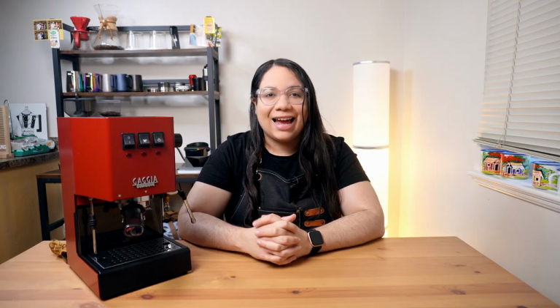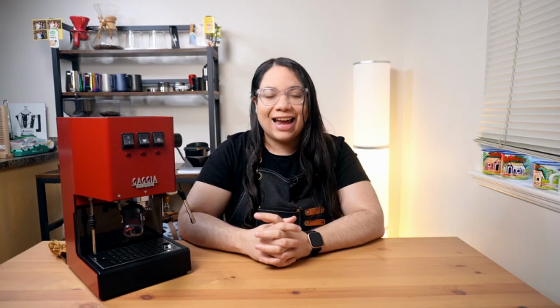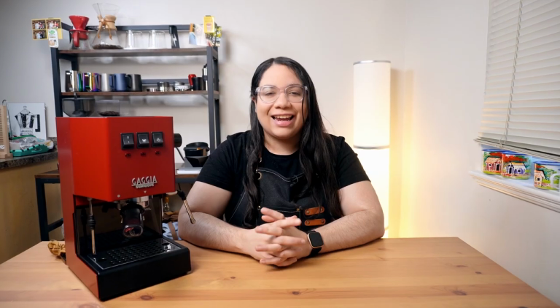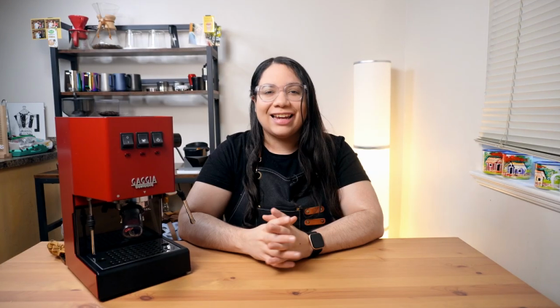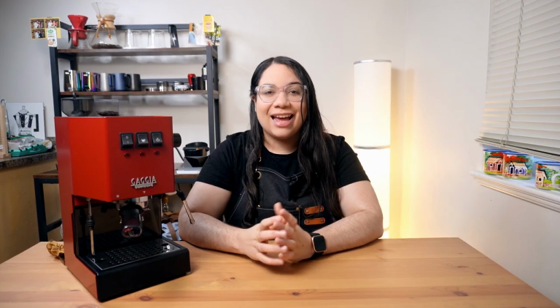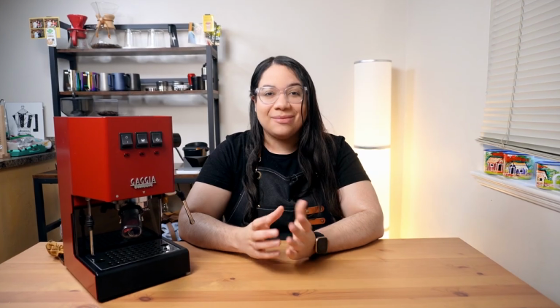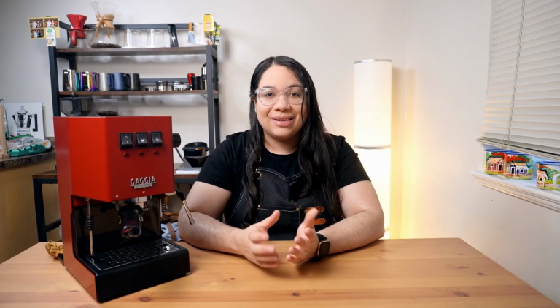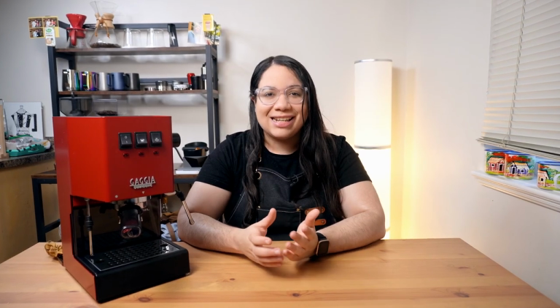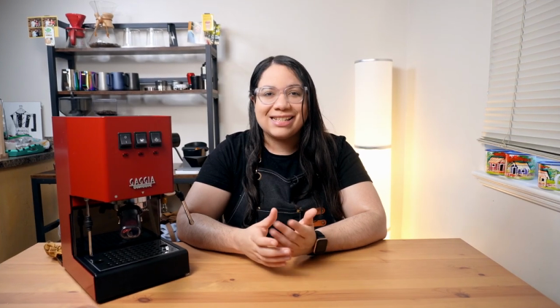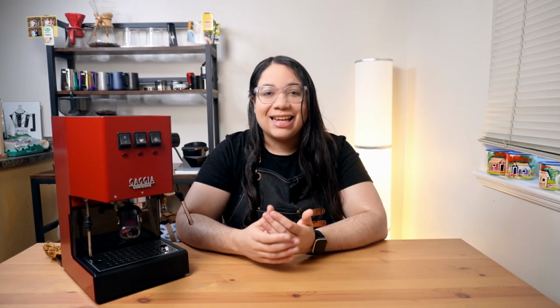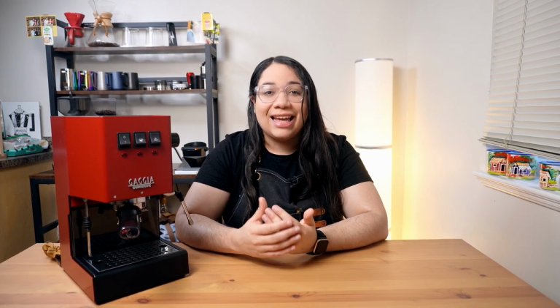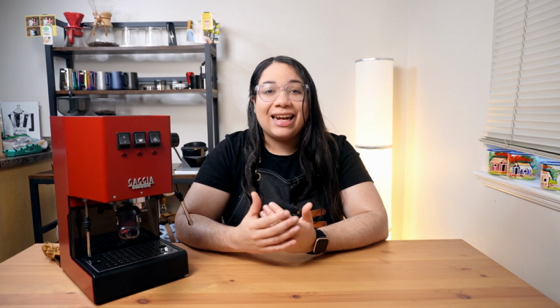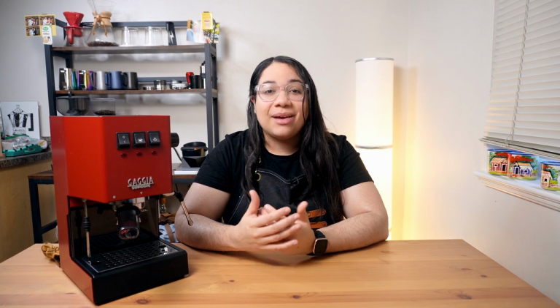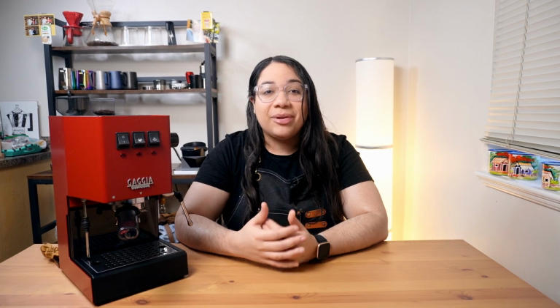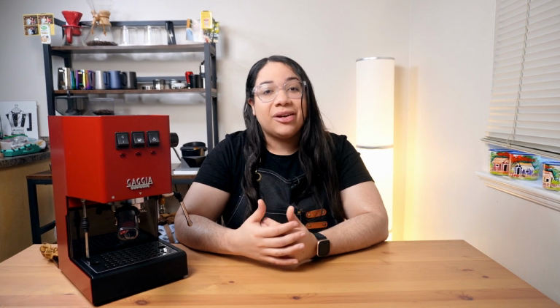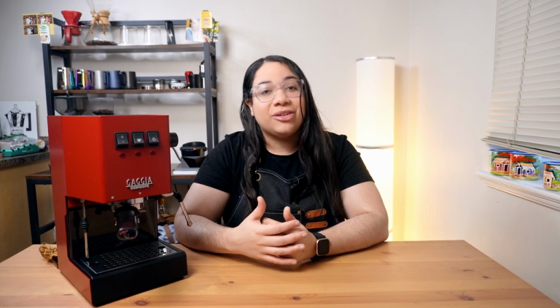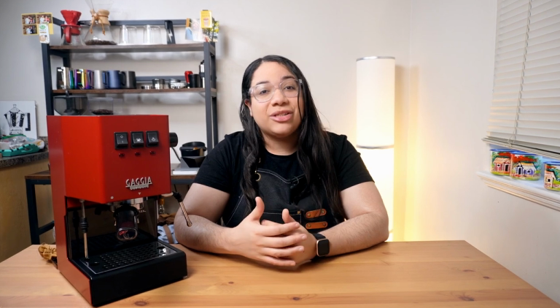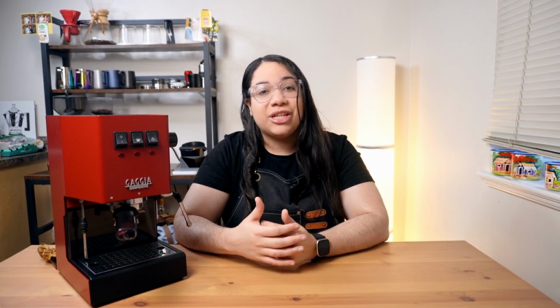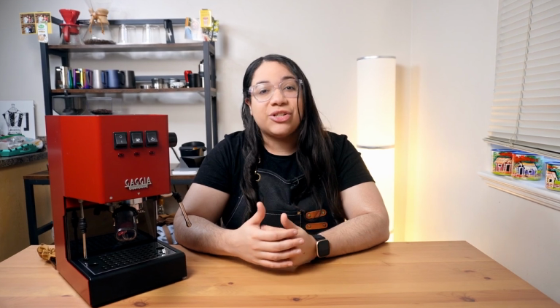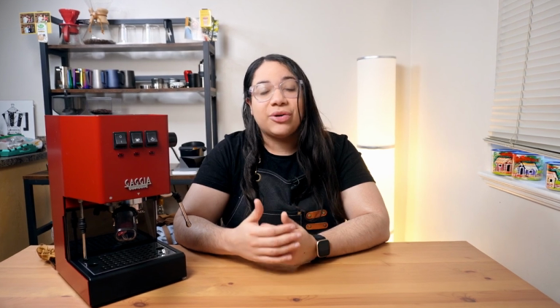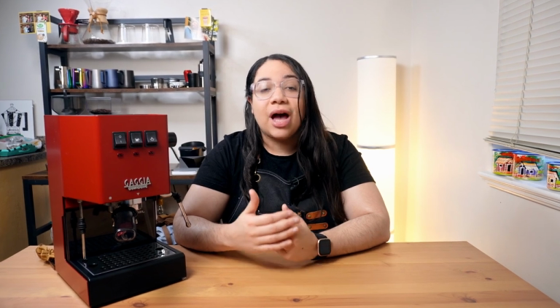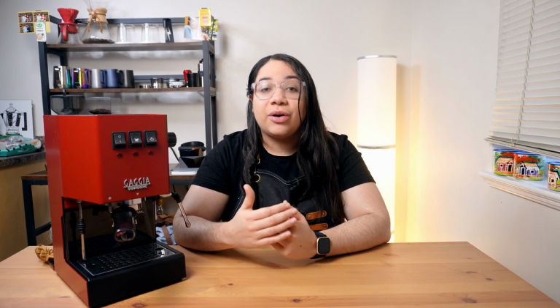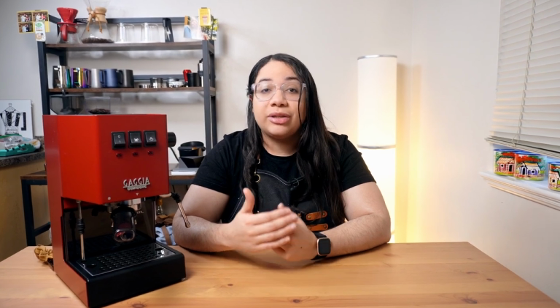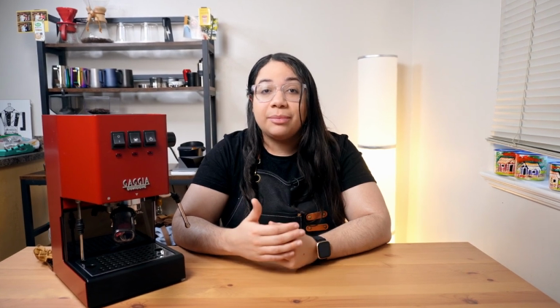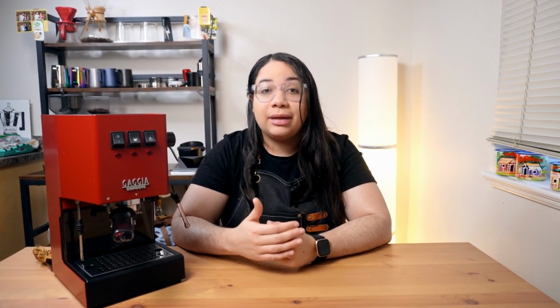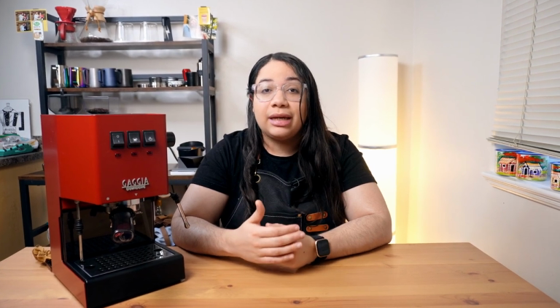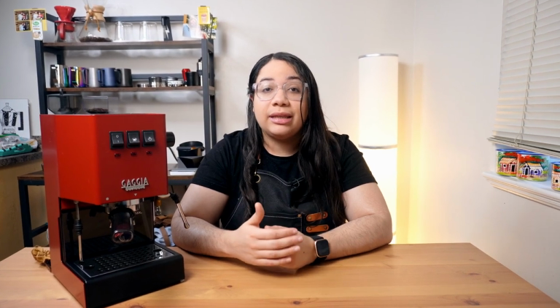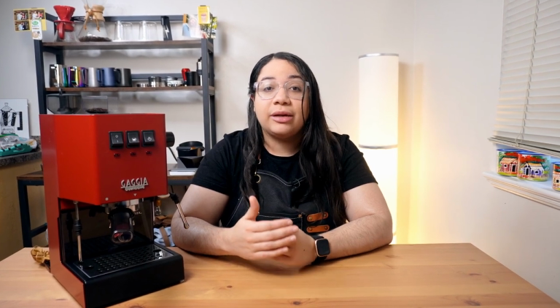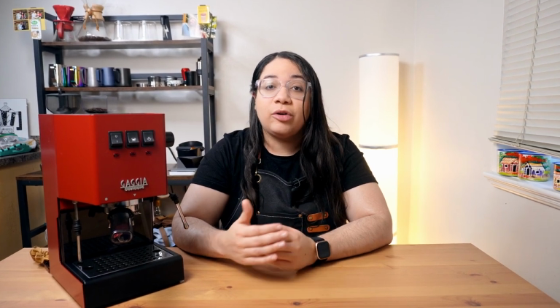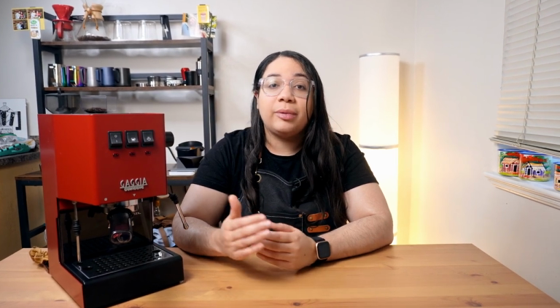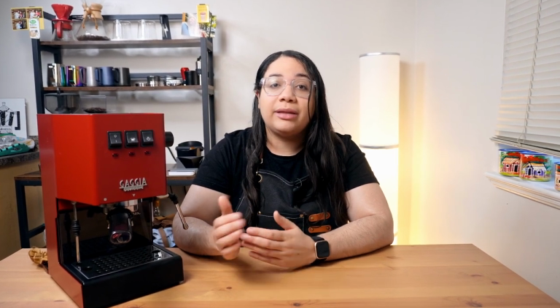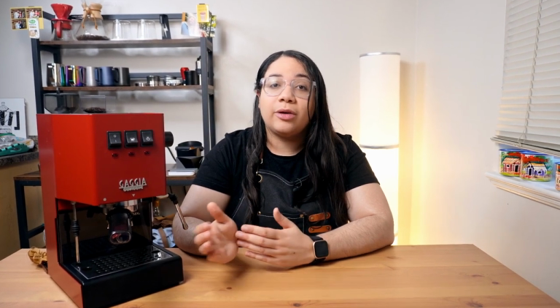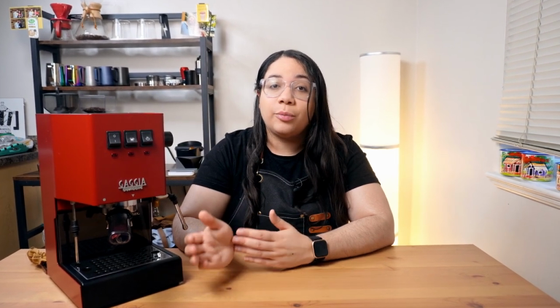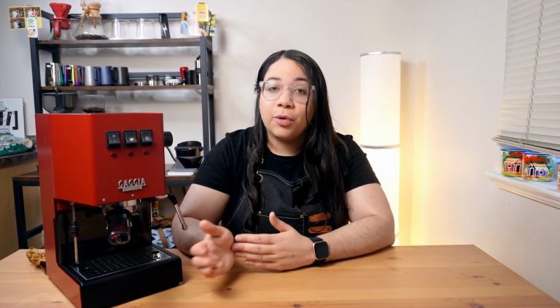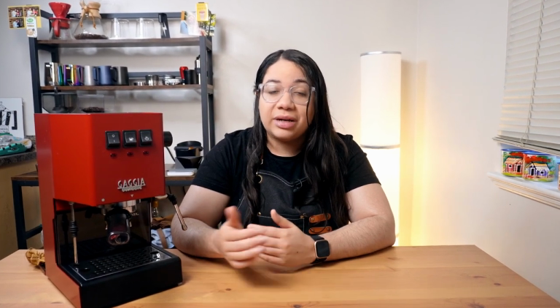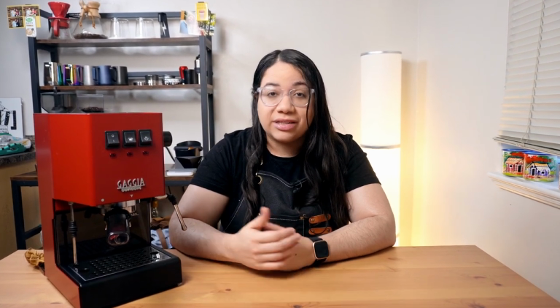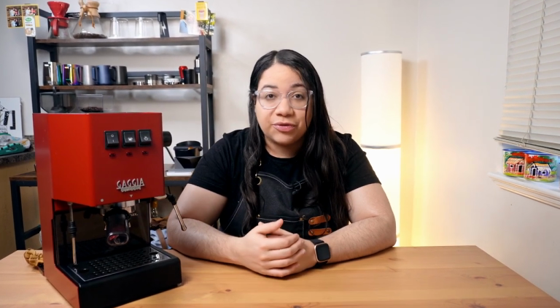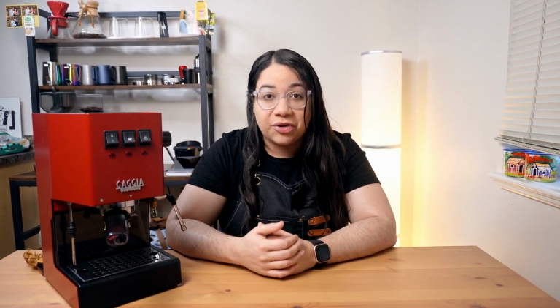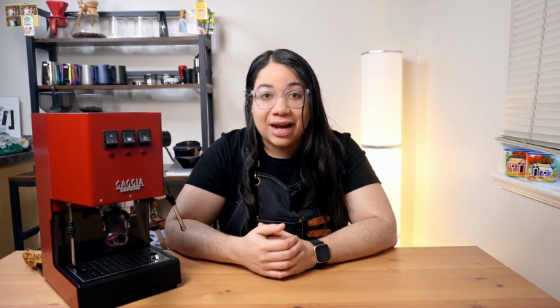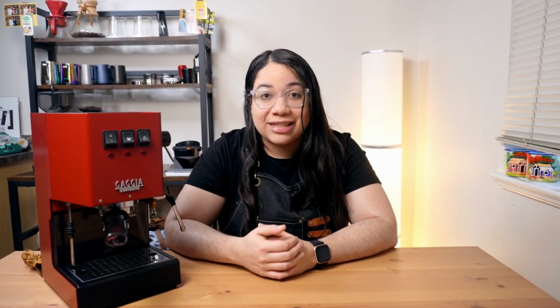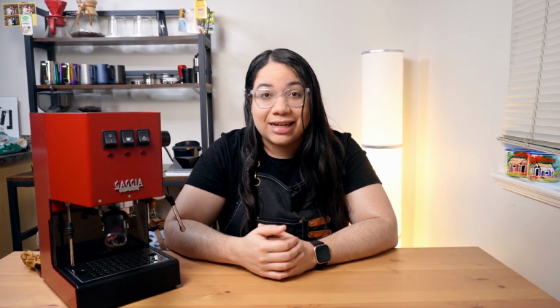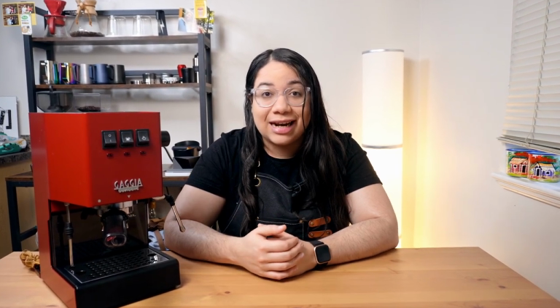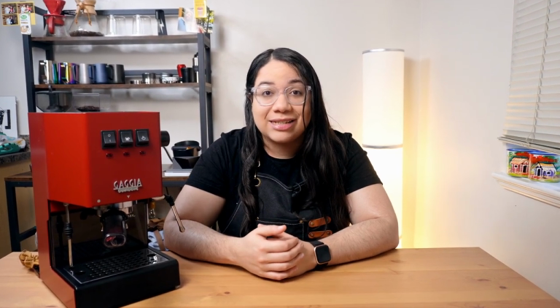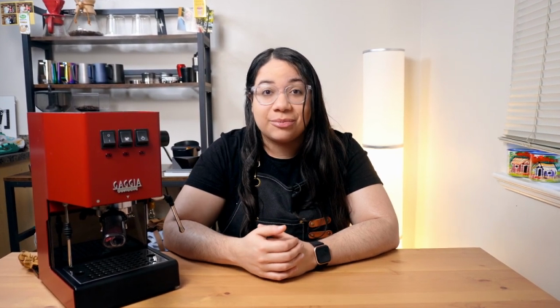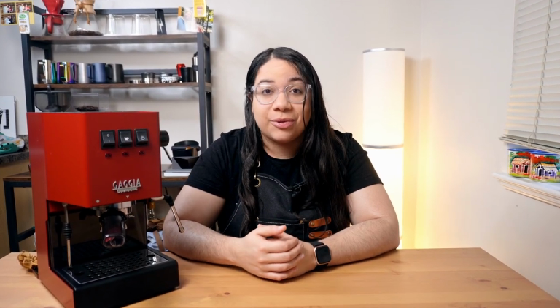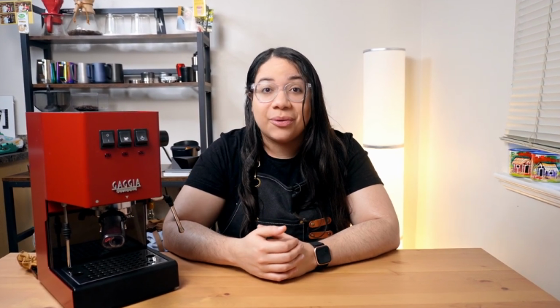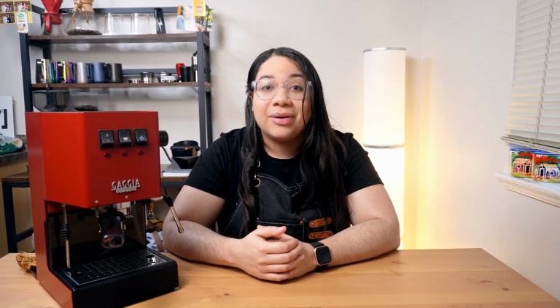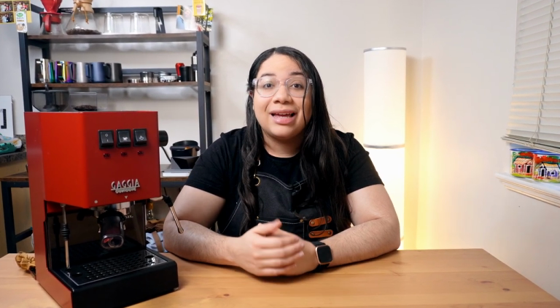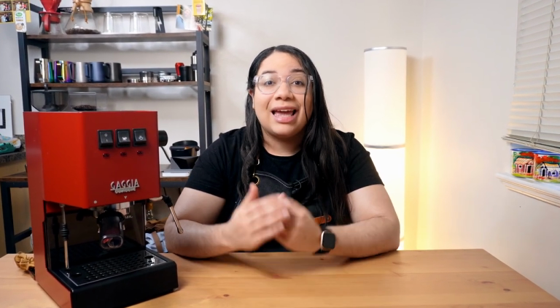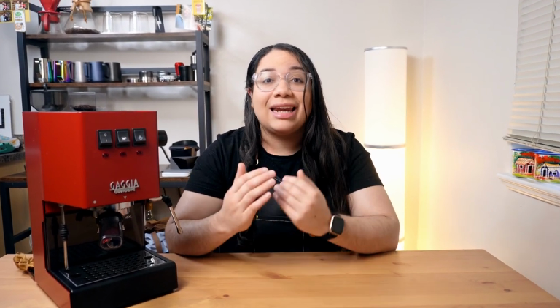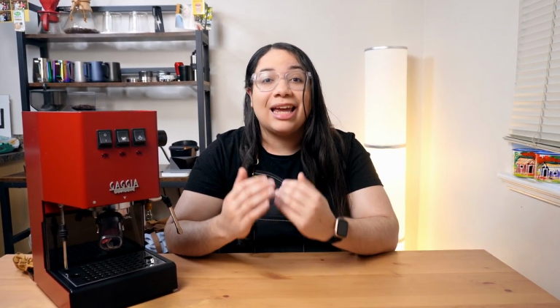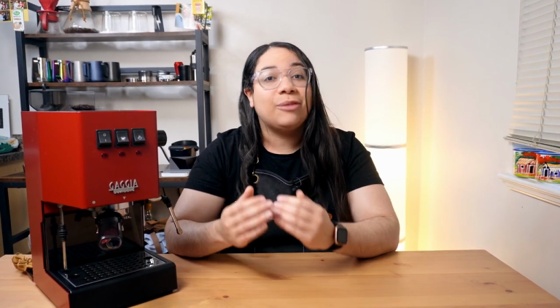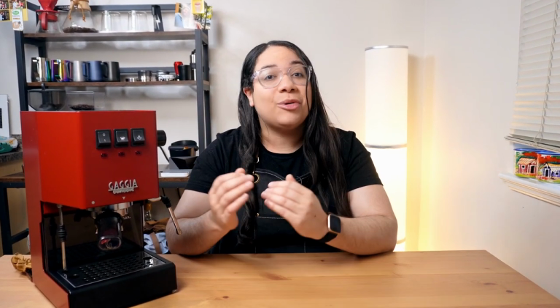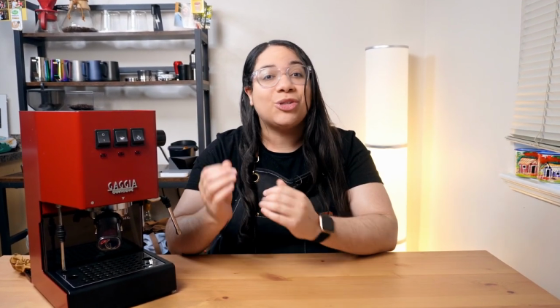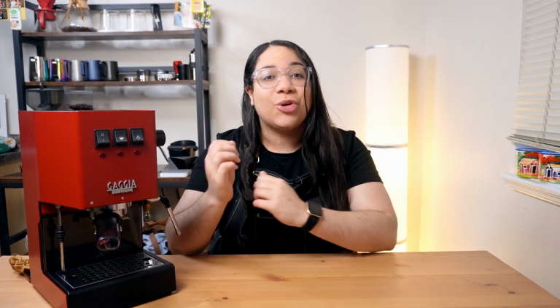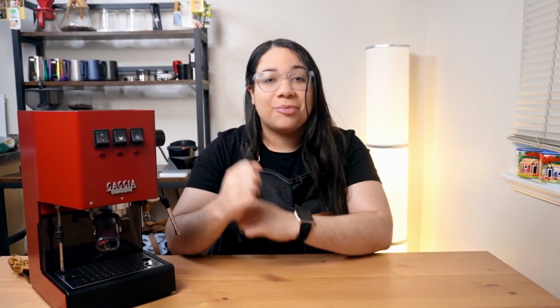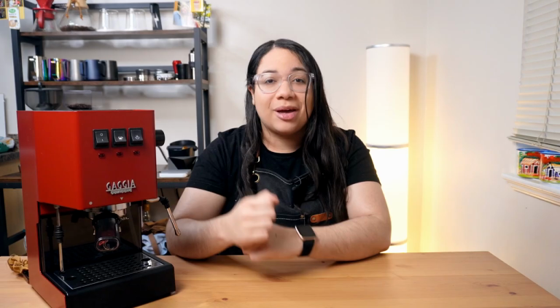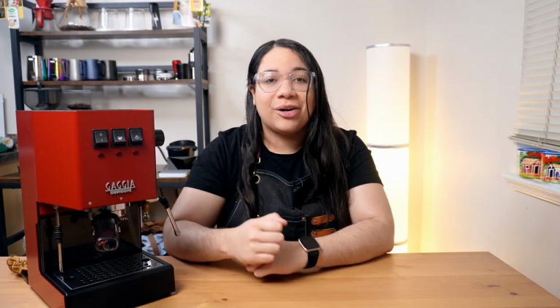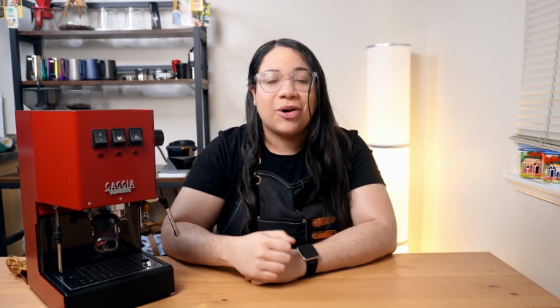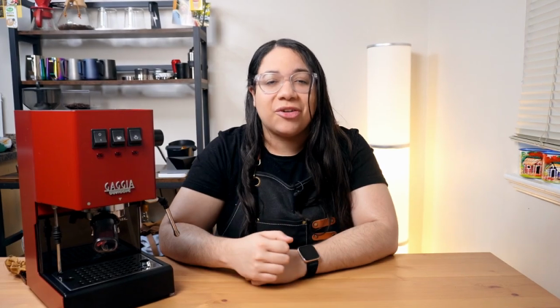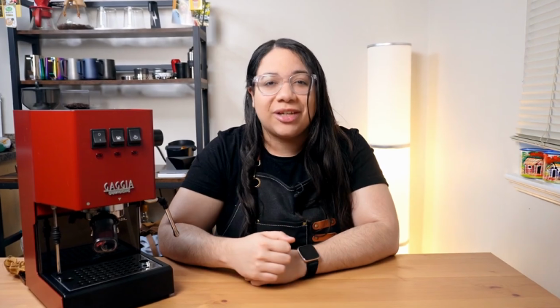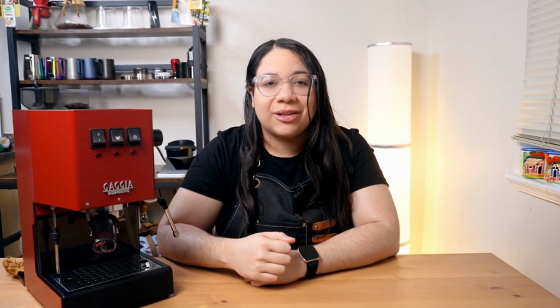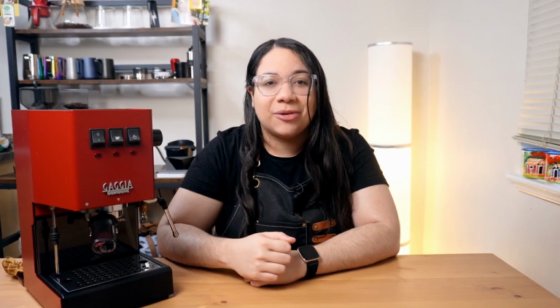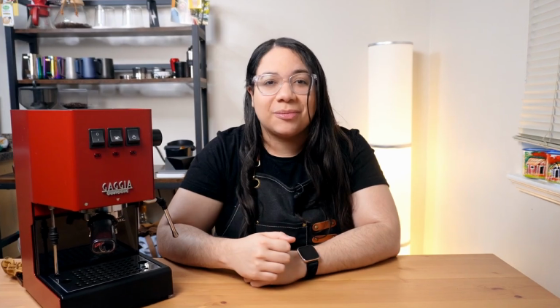Hi, I'm Liz, and I'm here to teach you how to deep clean the group head components of your Gaggia Classic Pro and help you enjoy better coffee at home.